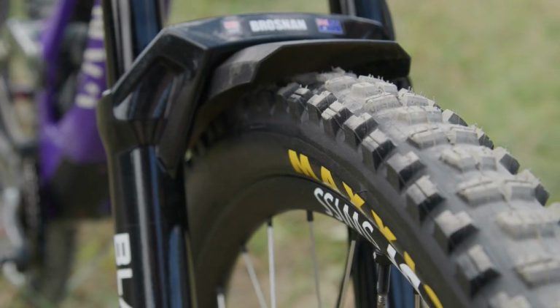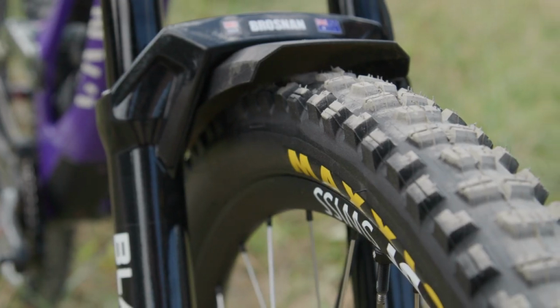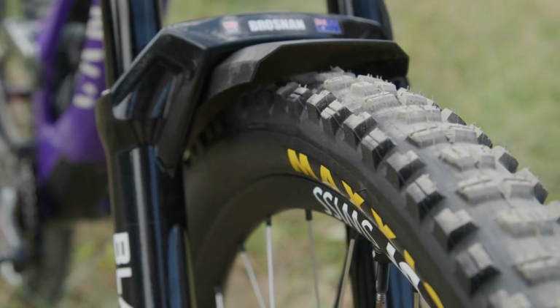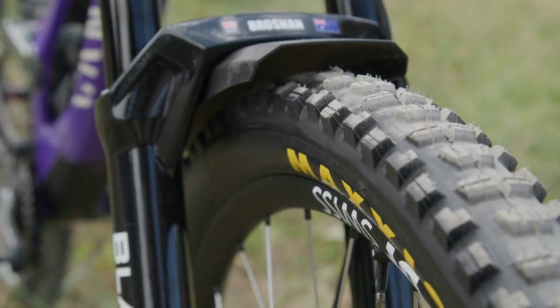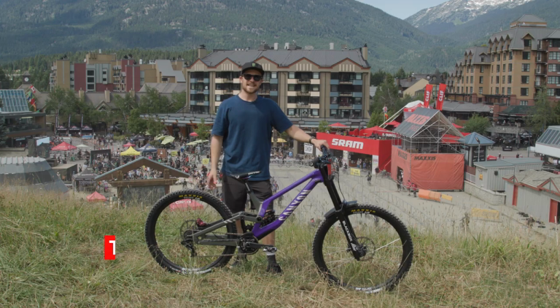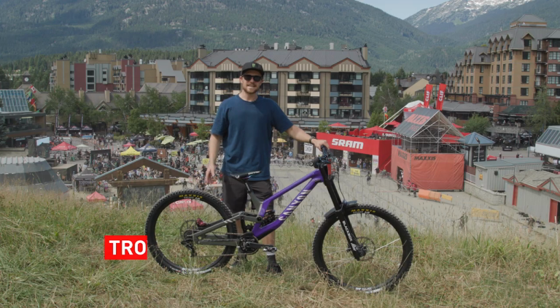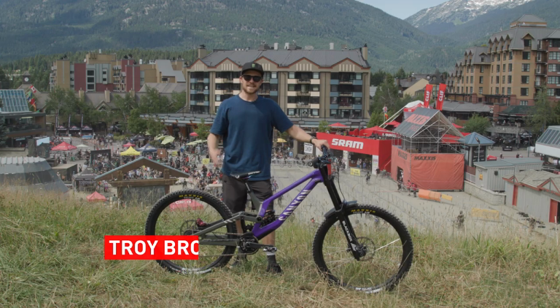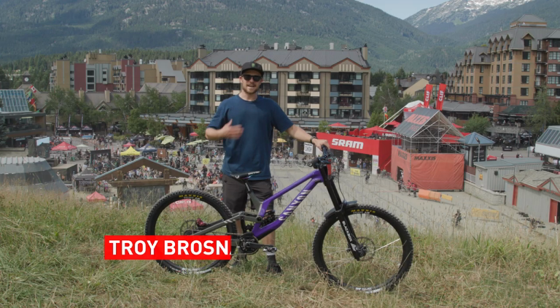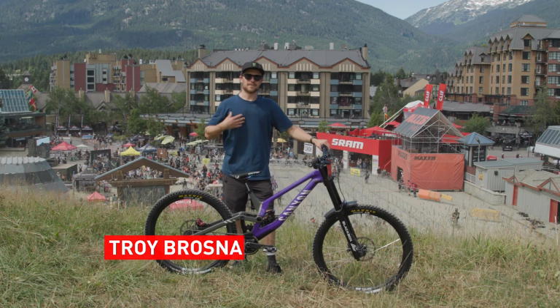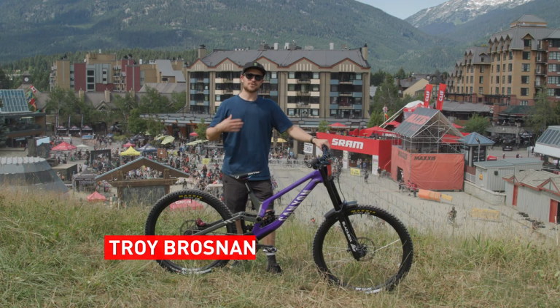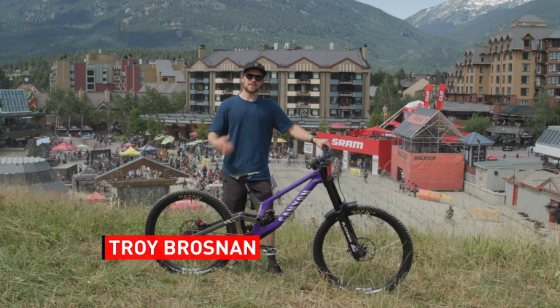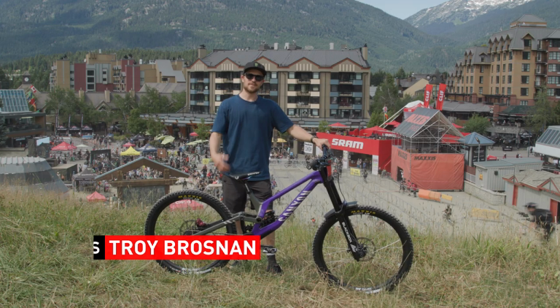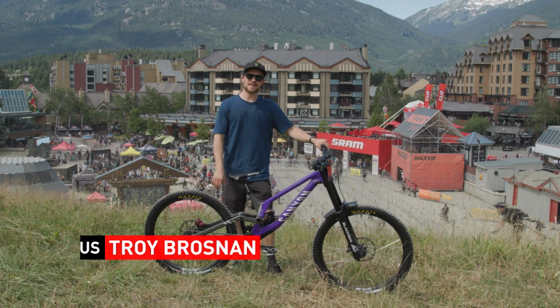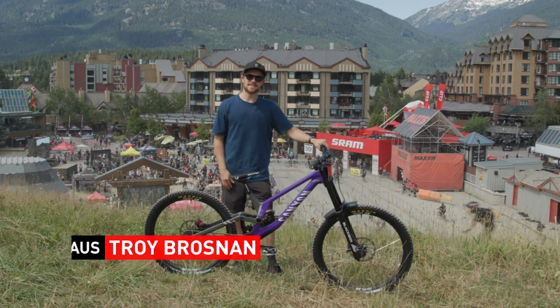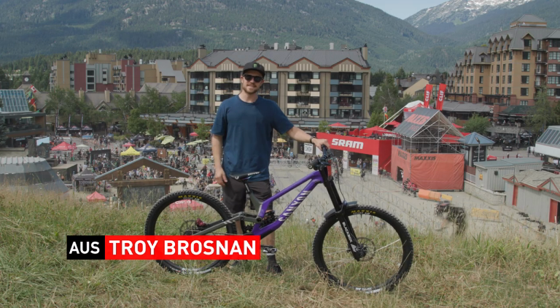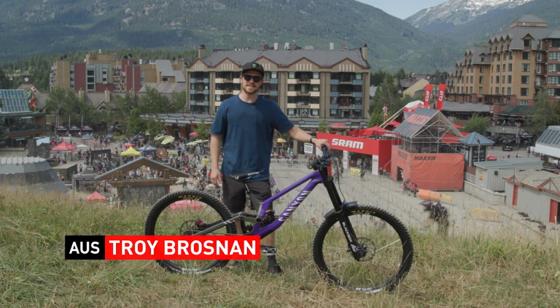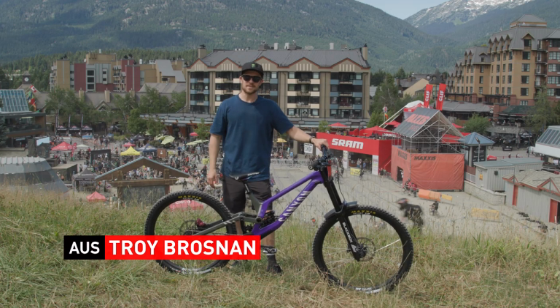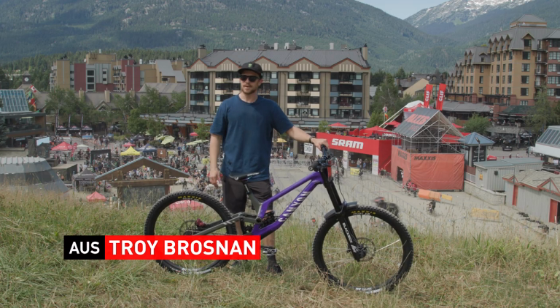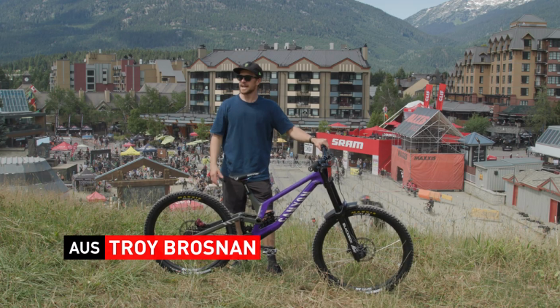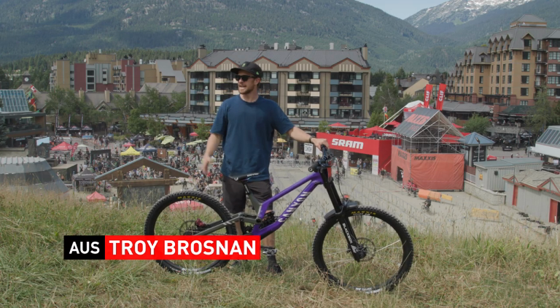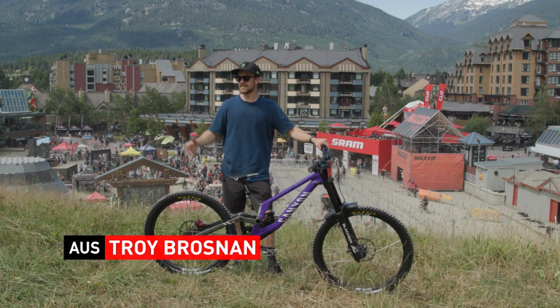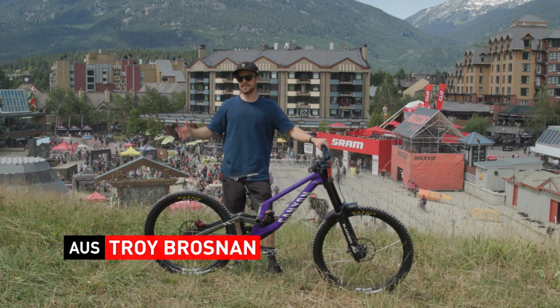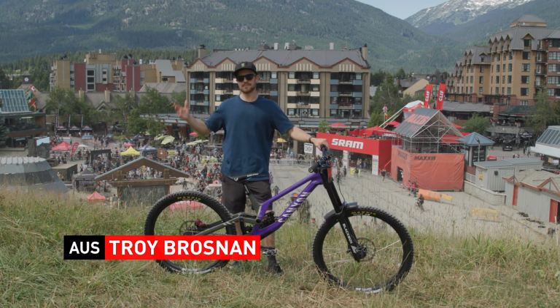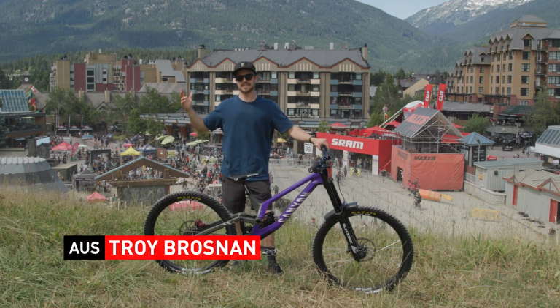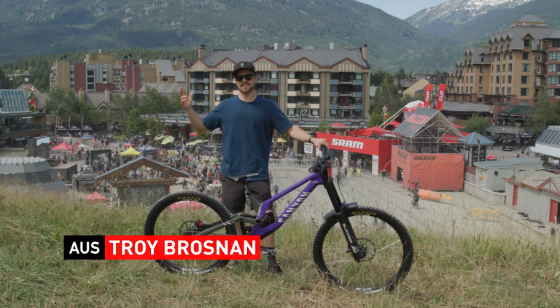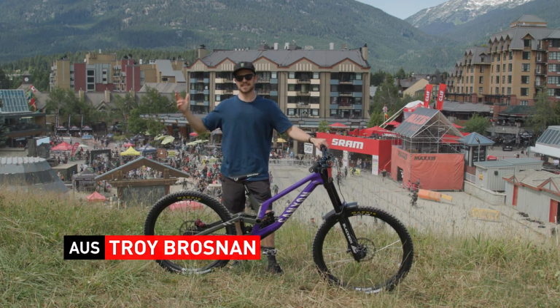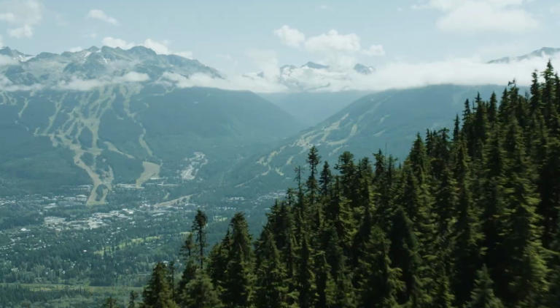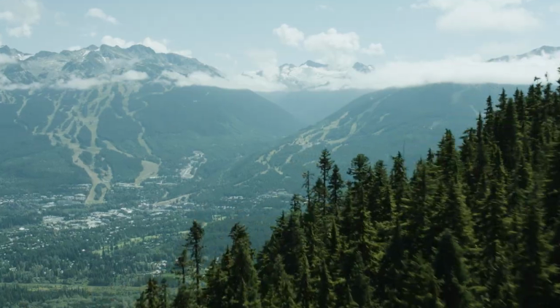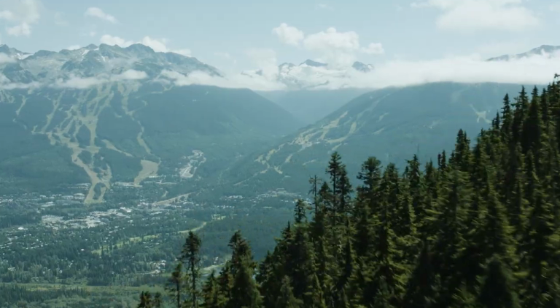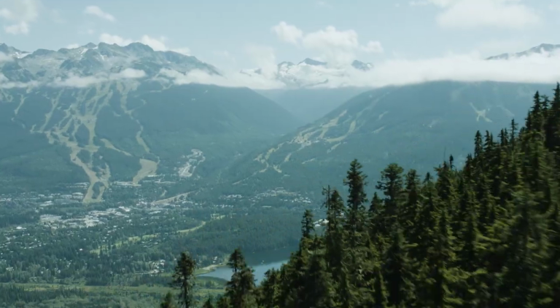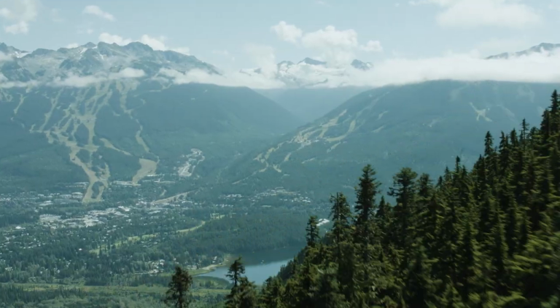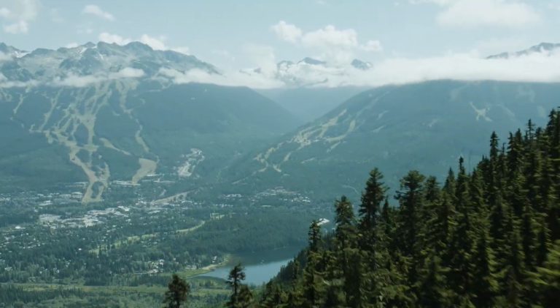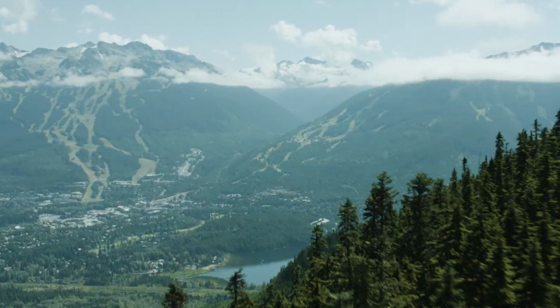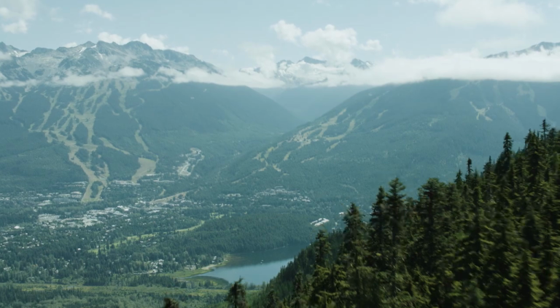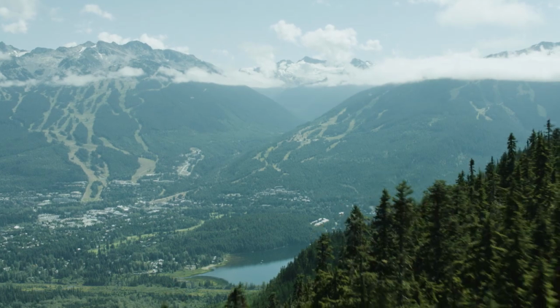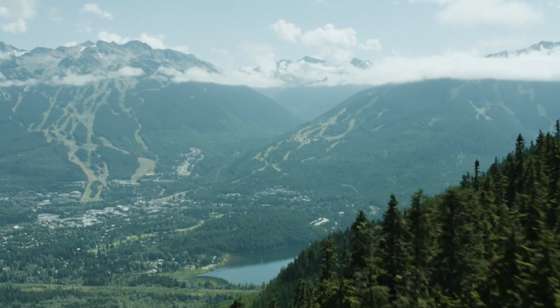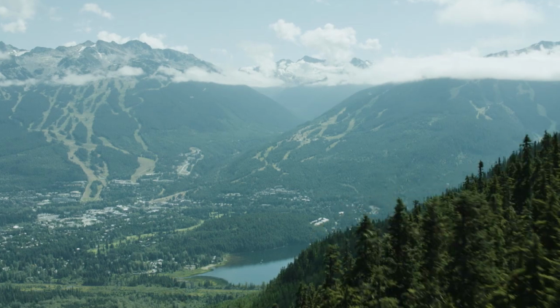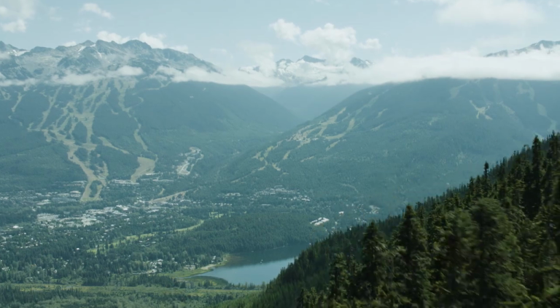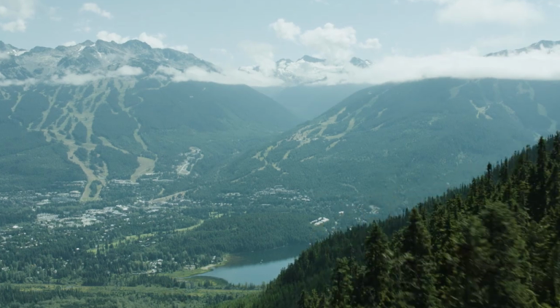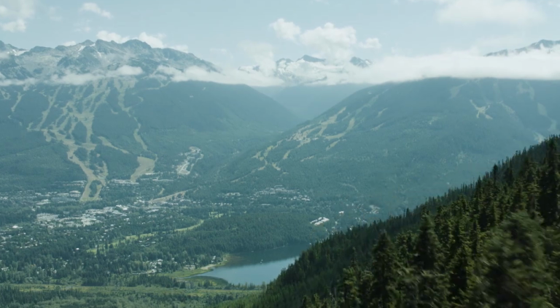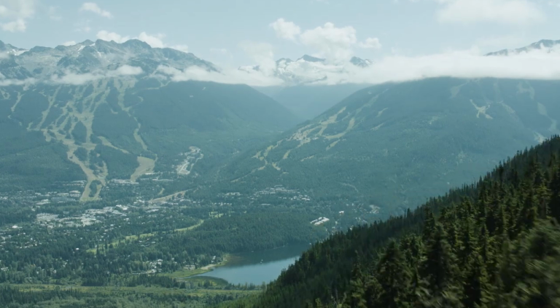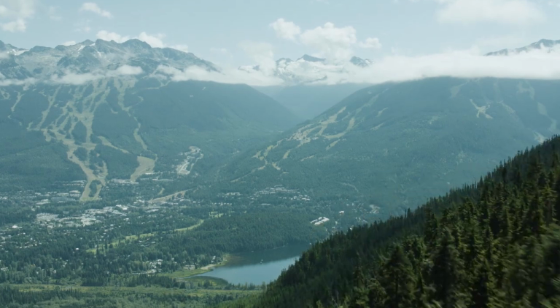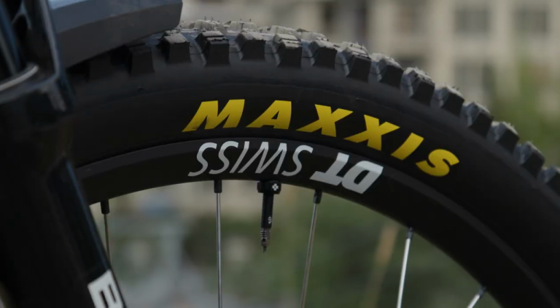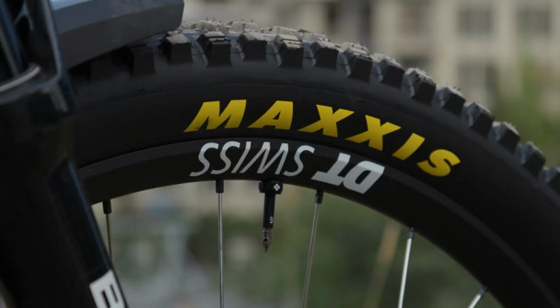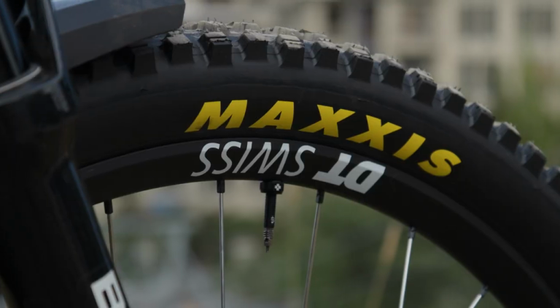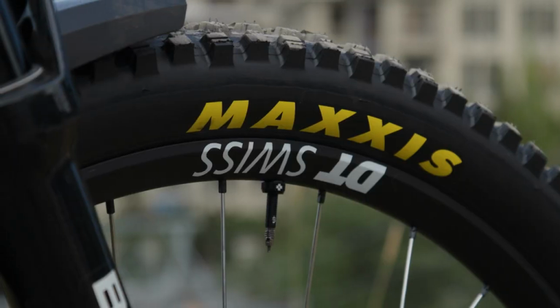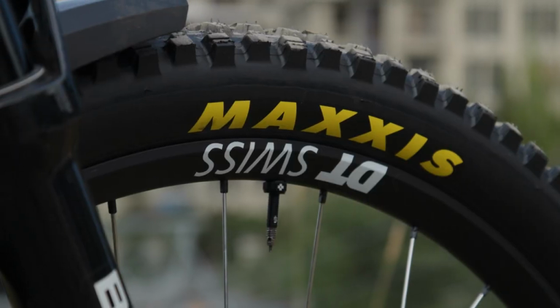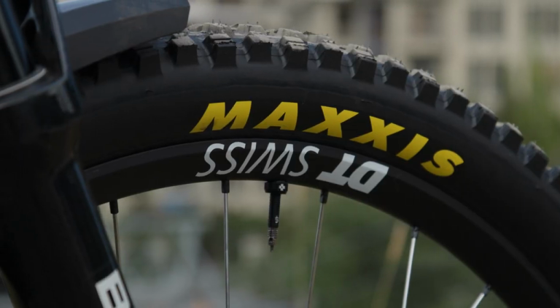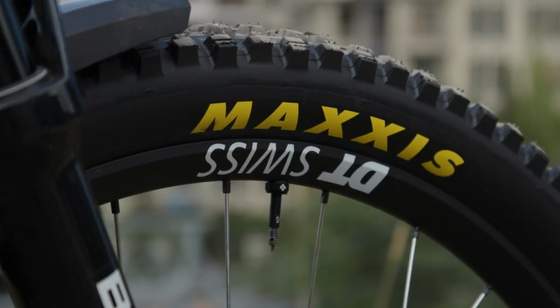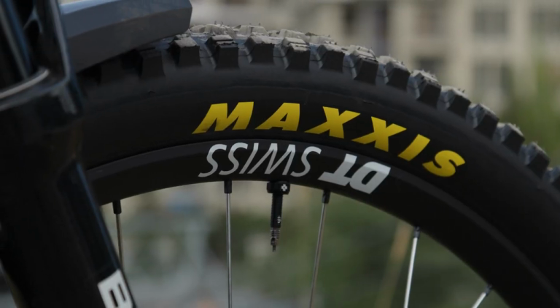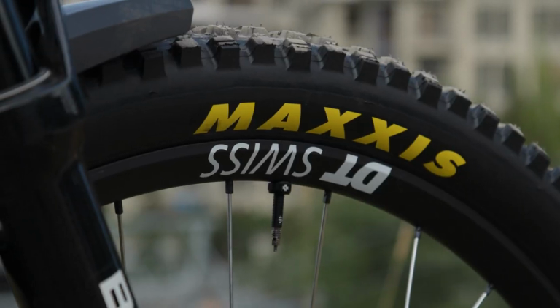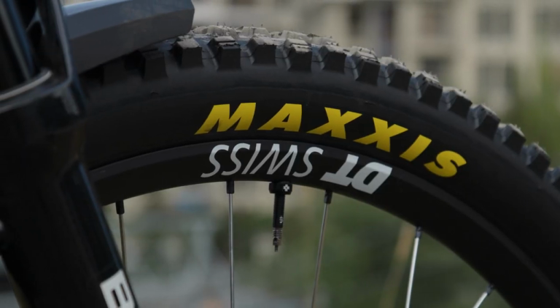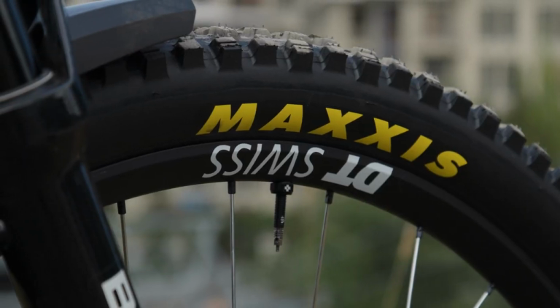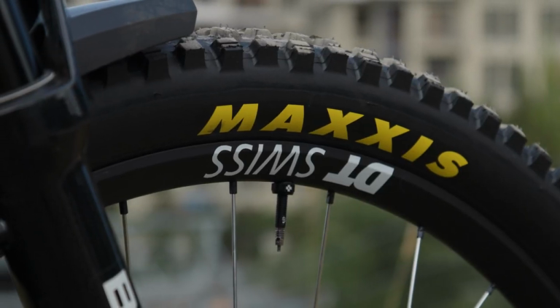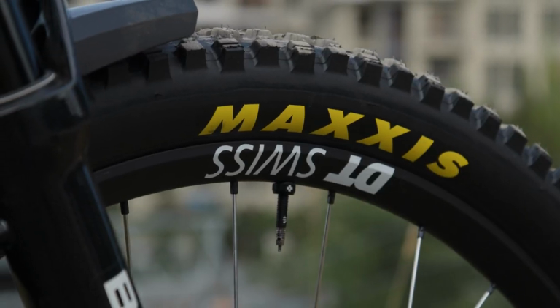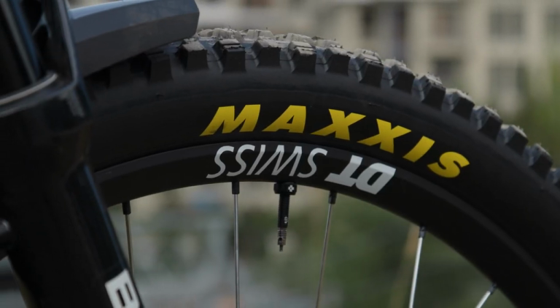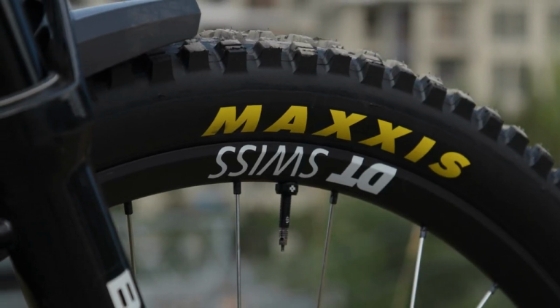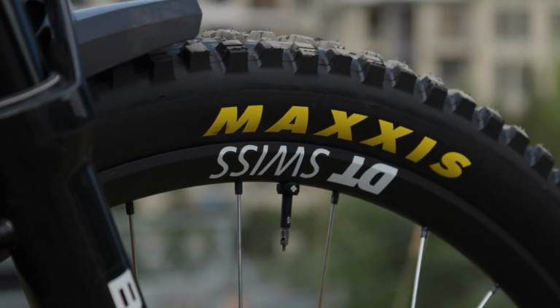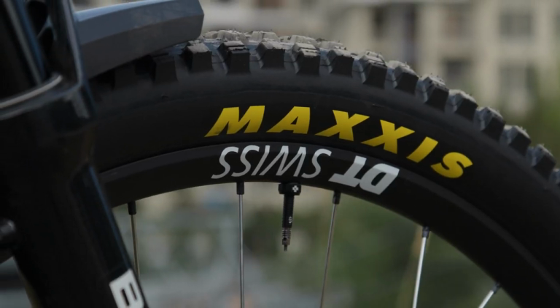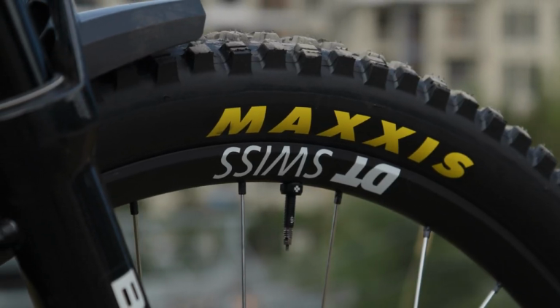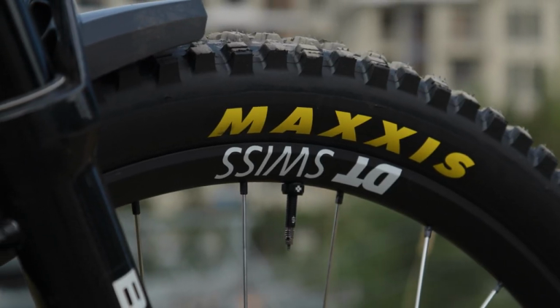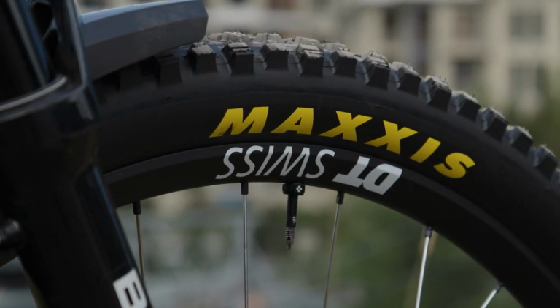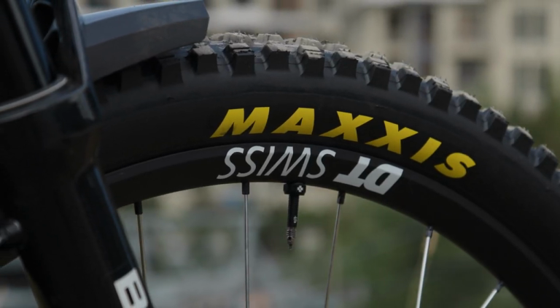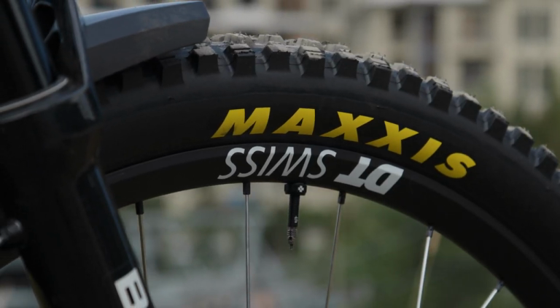Howdy, I'm Troy Brosnan. We're here at Whistler Crankworx. This is my Maxxis downhill bike check.